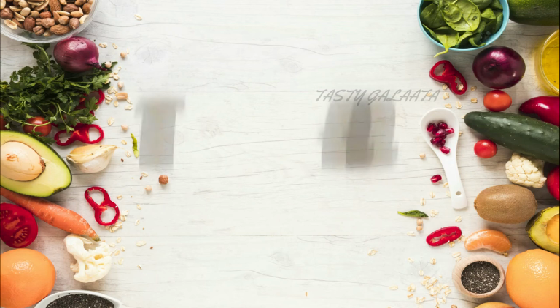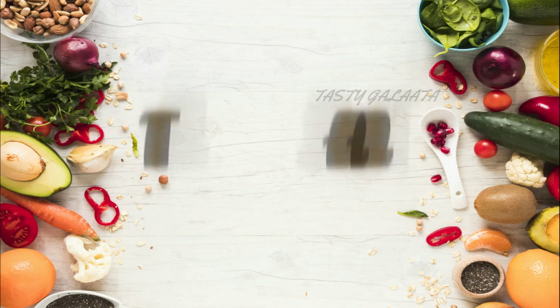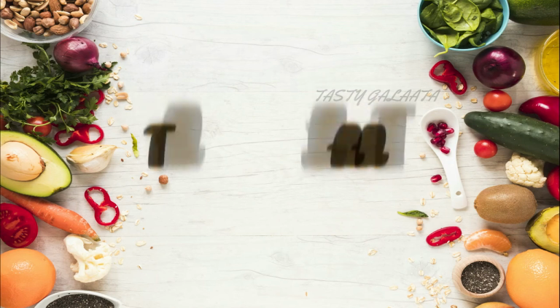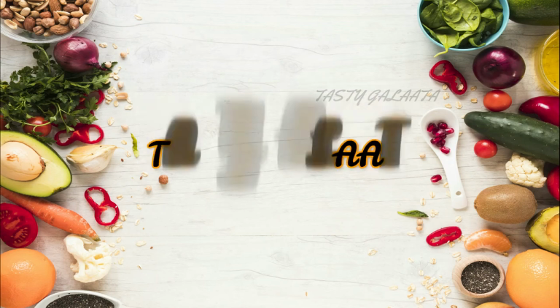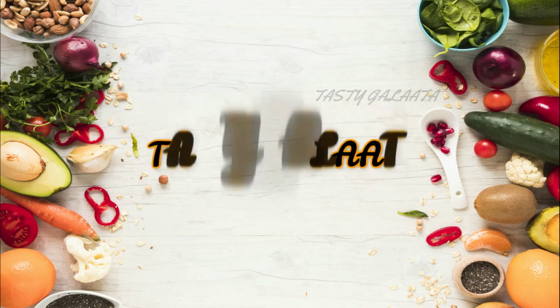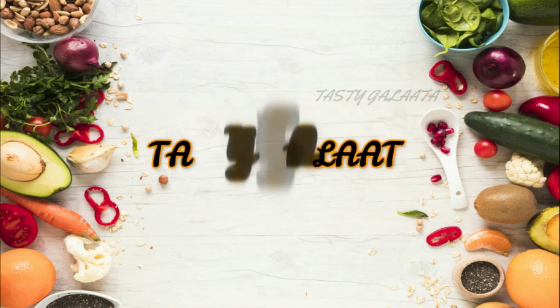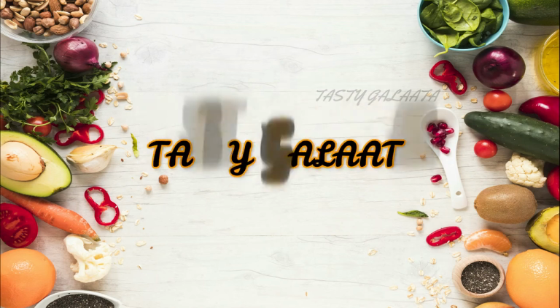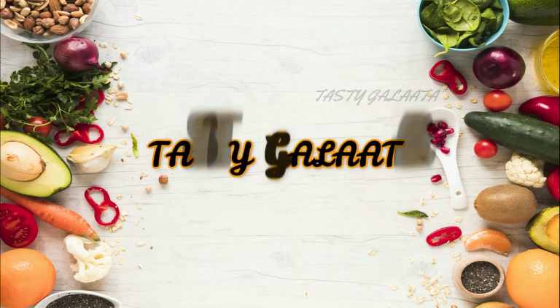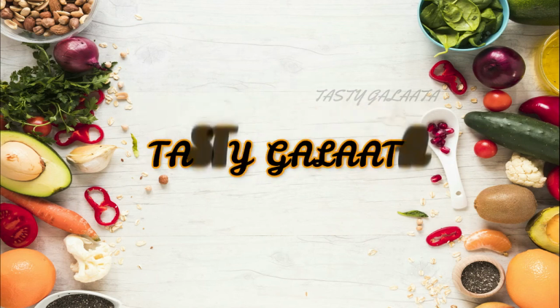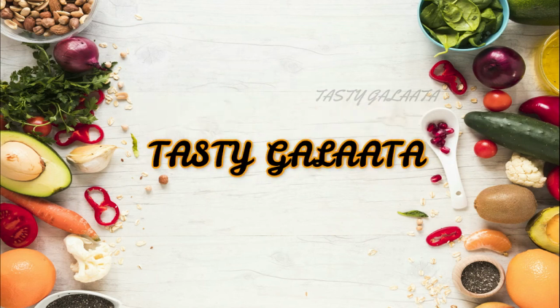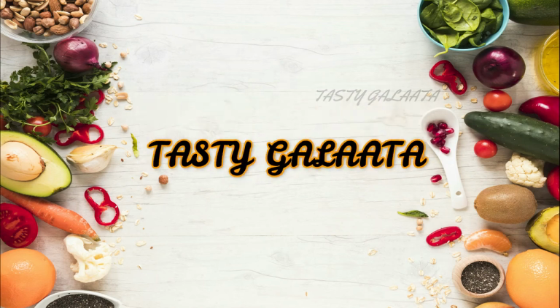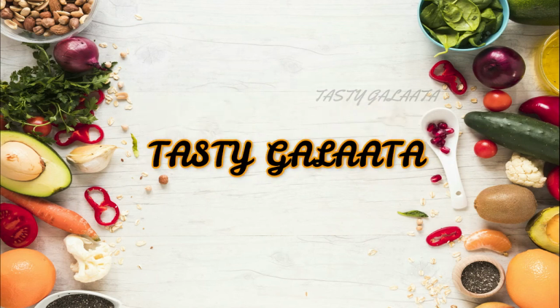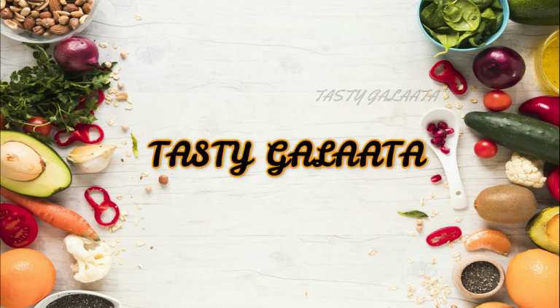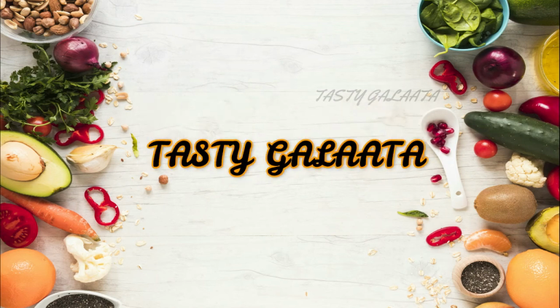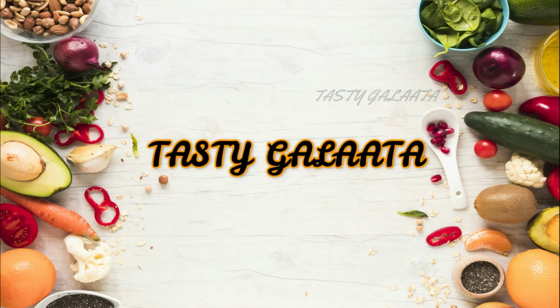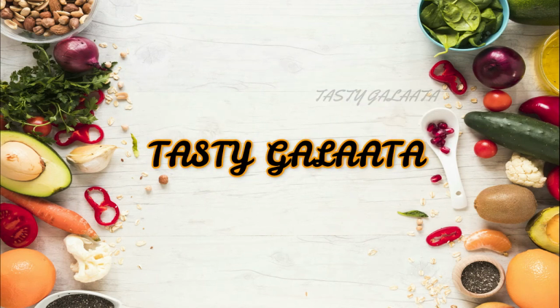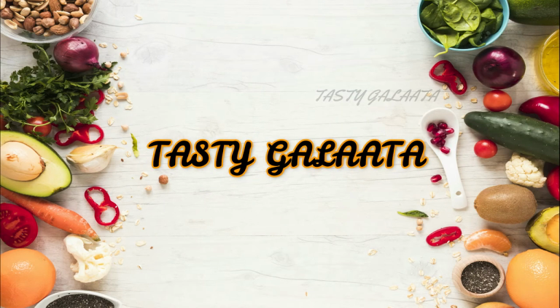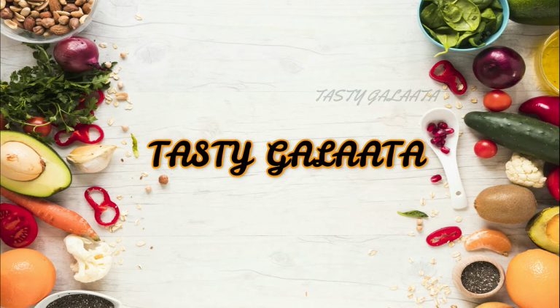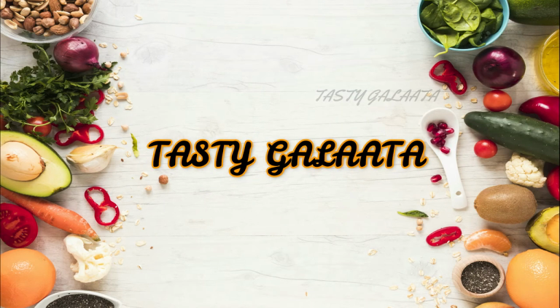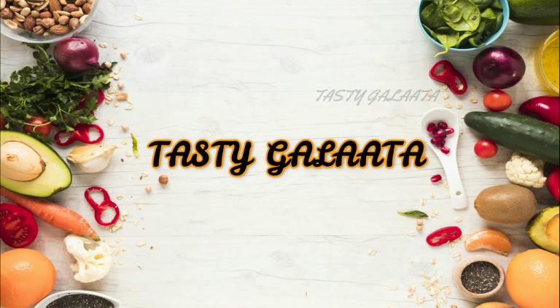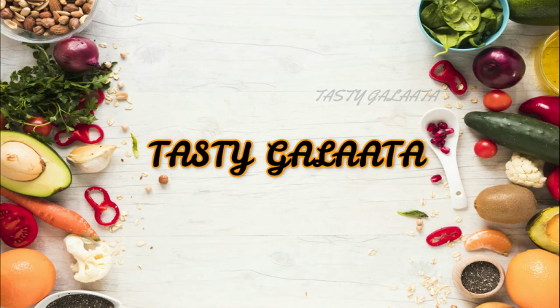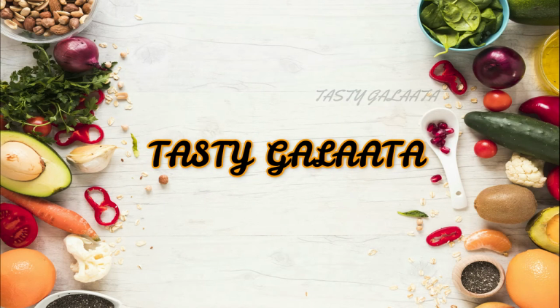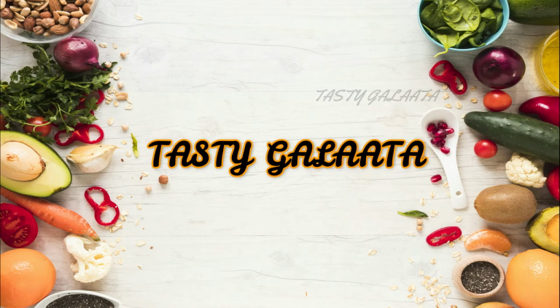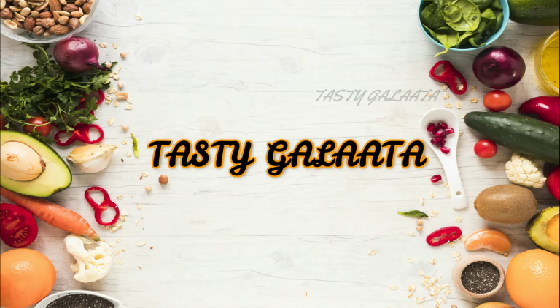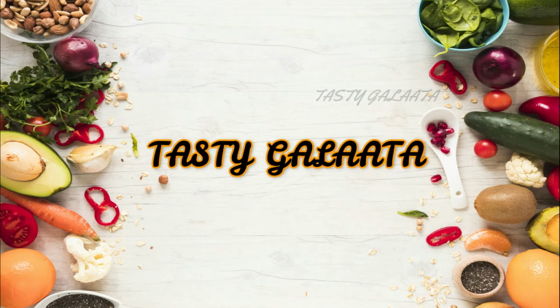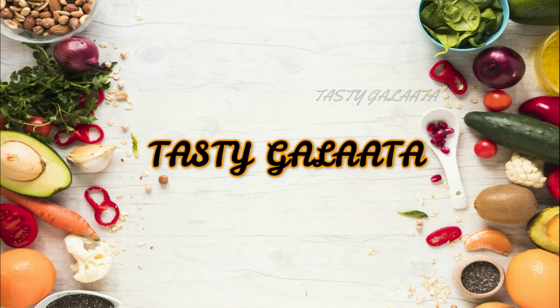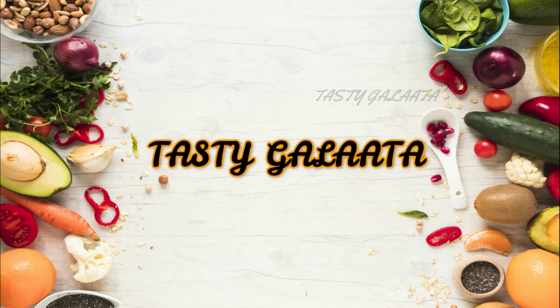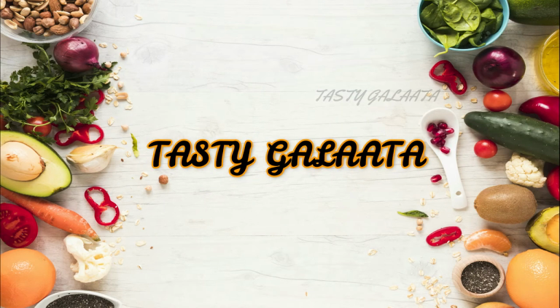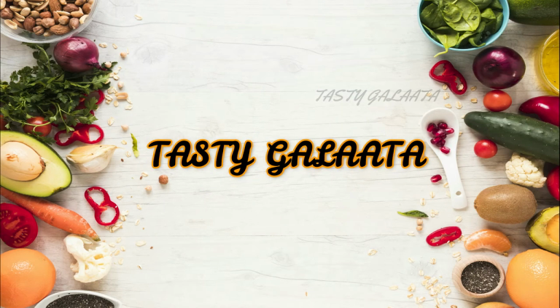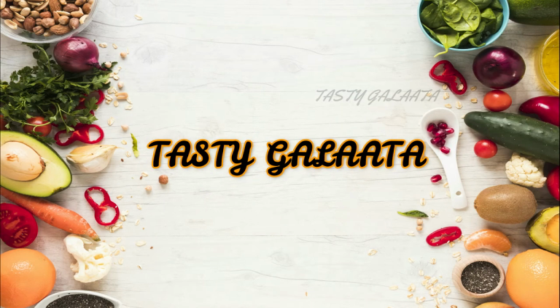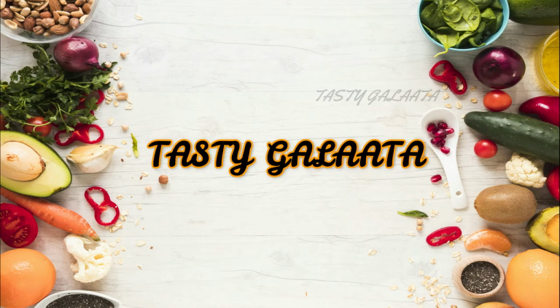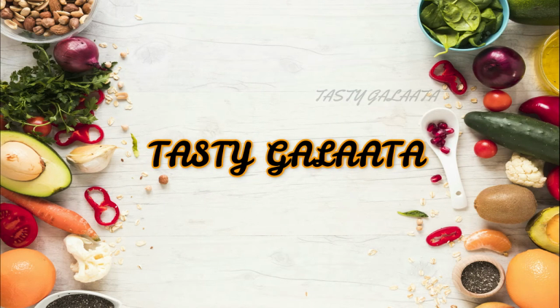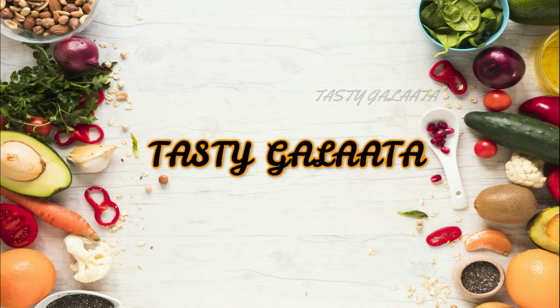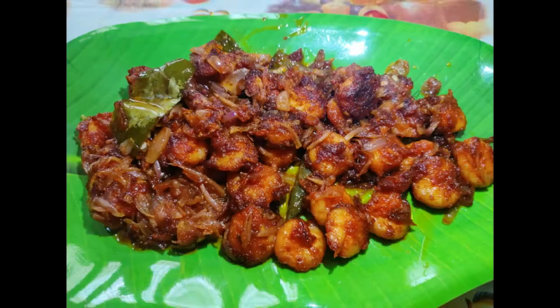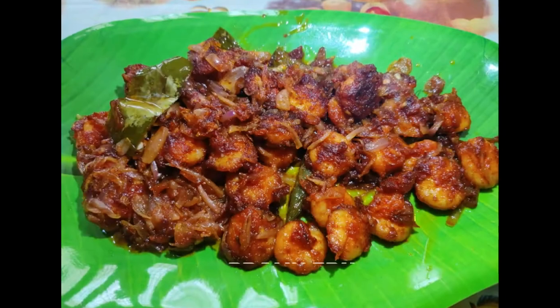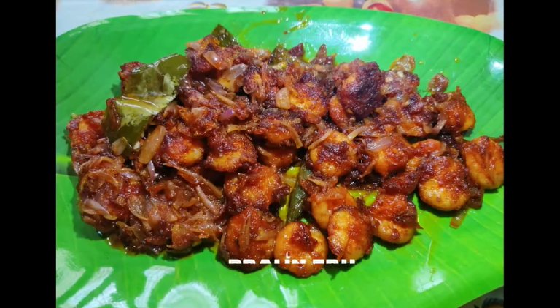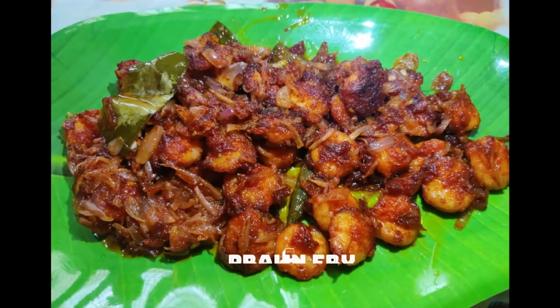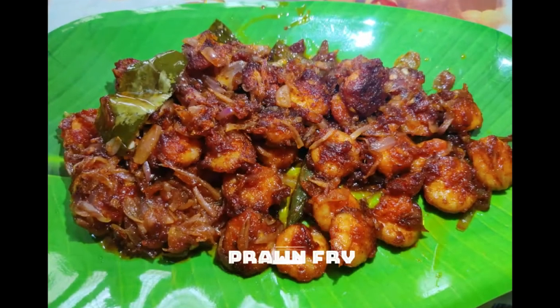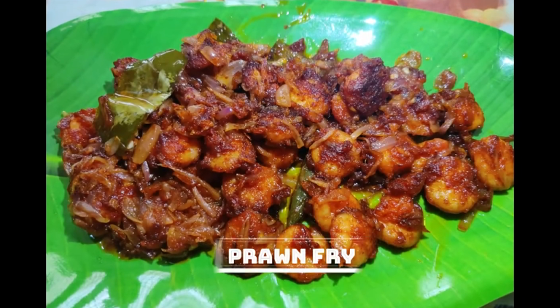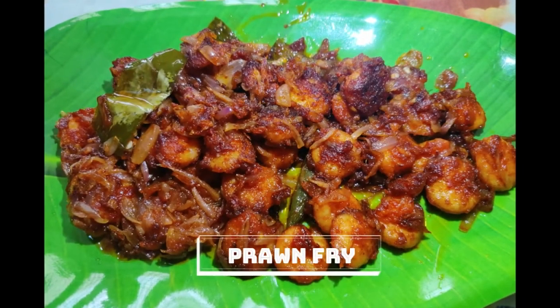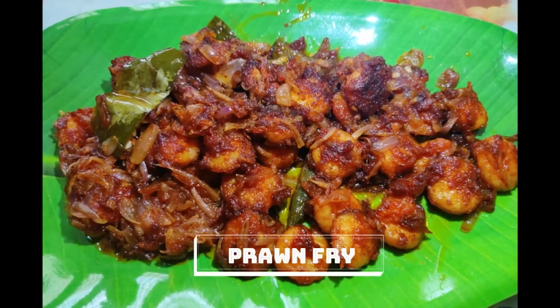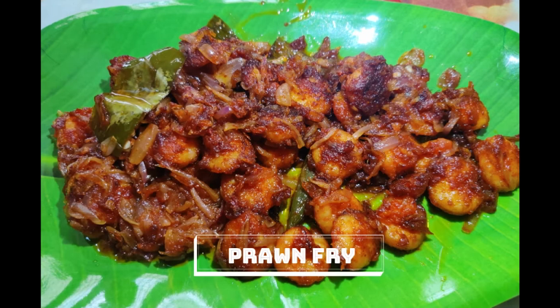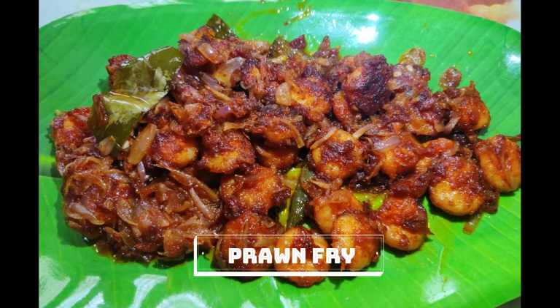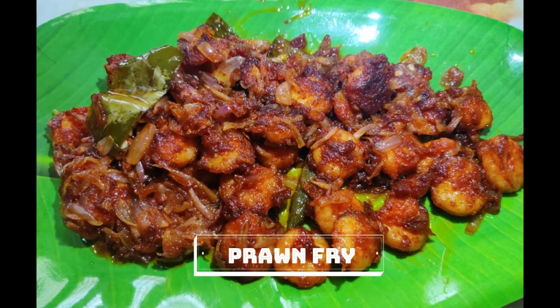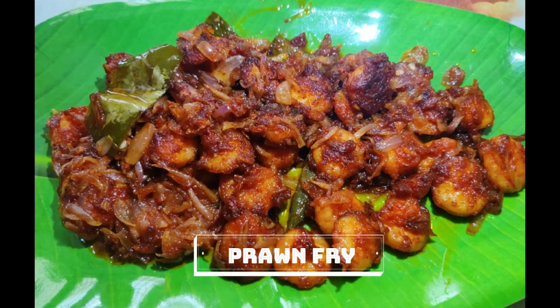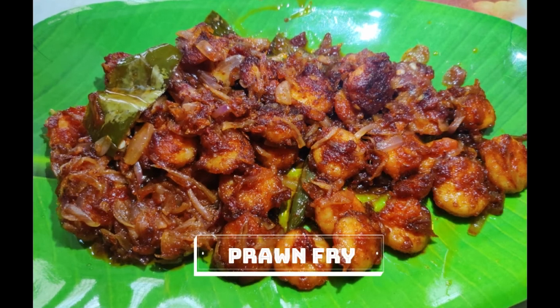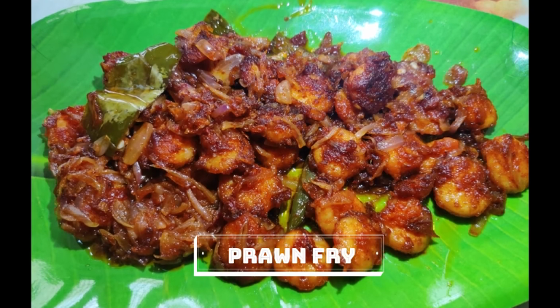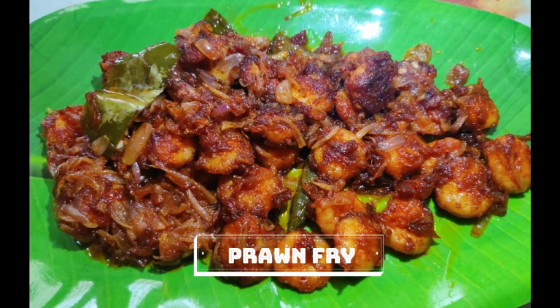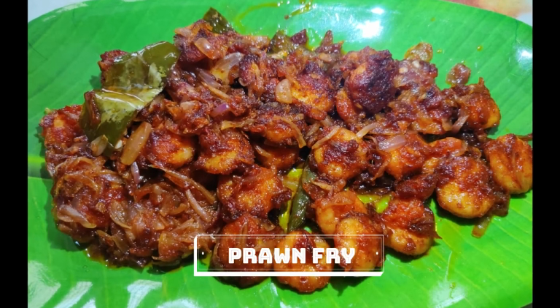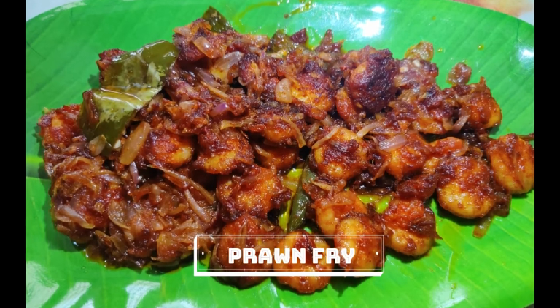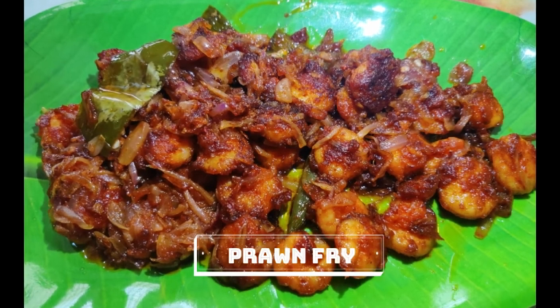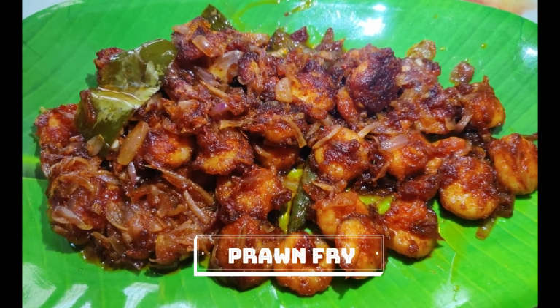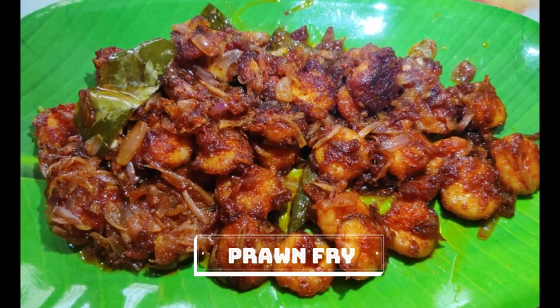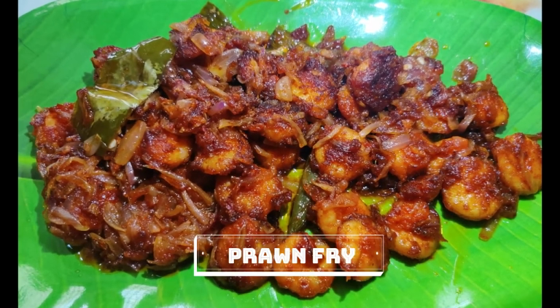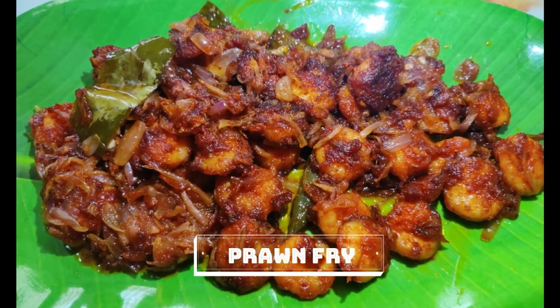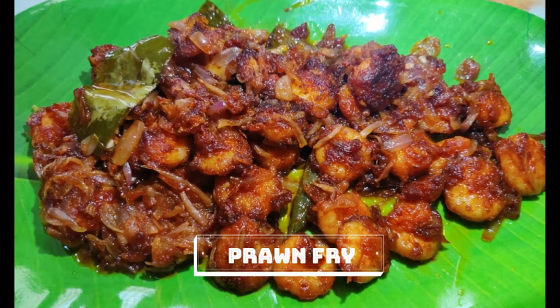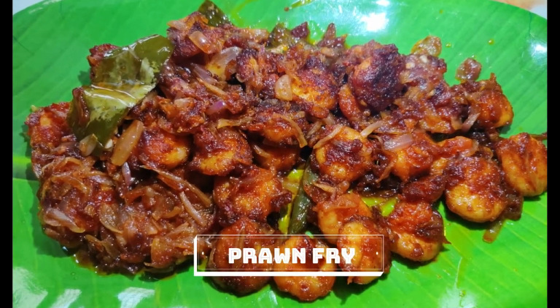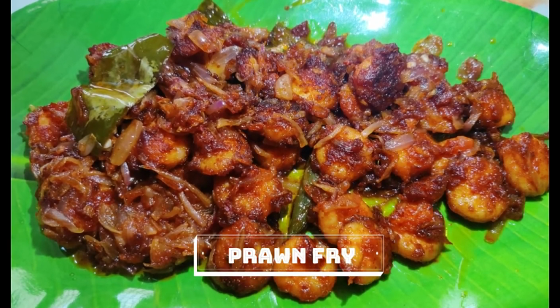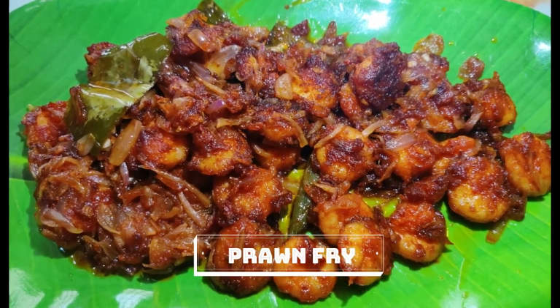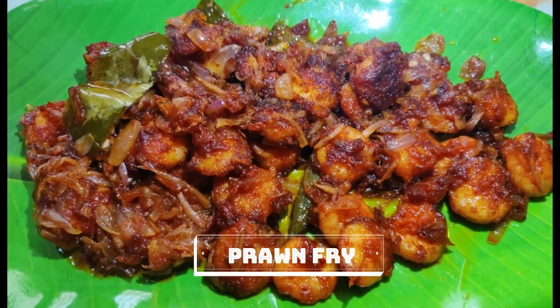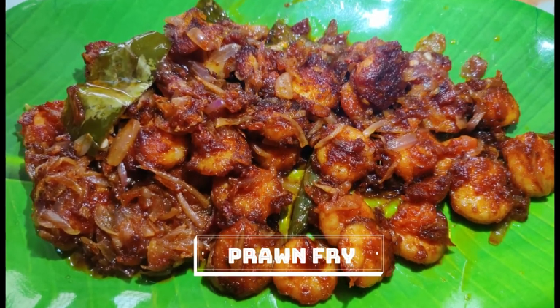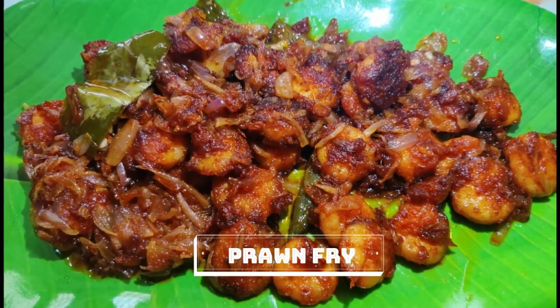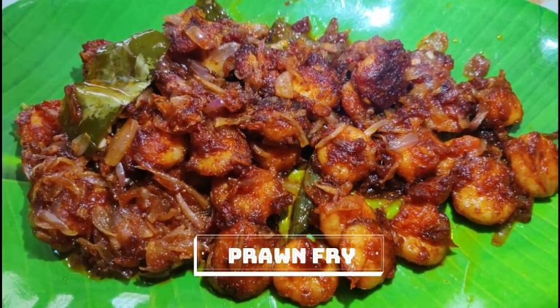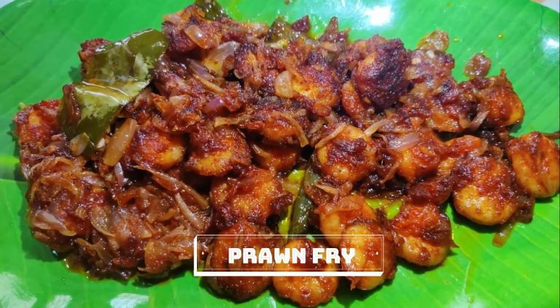Hello friends! Welcome to Tasty Galata! We are going to eat prawn fry in this video.